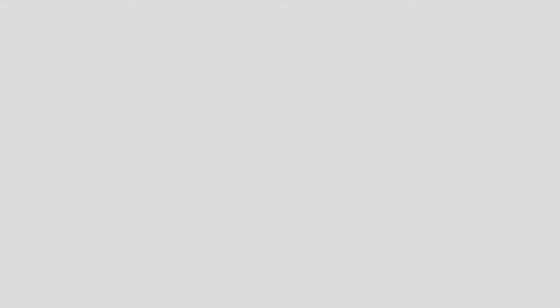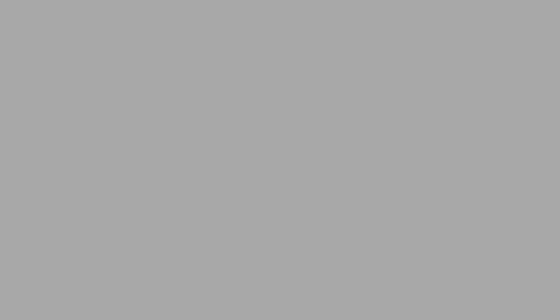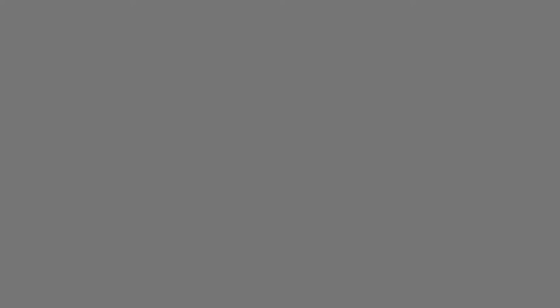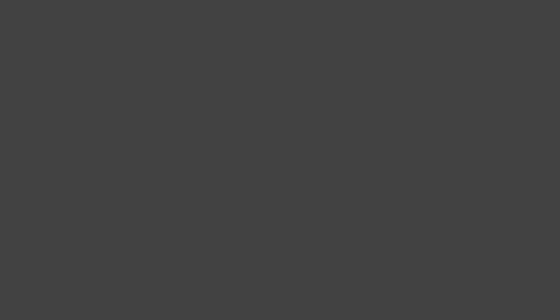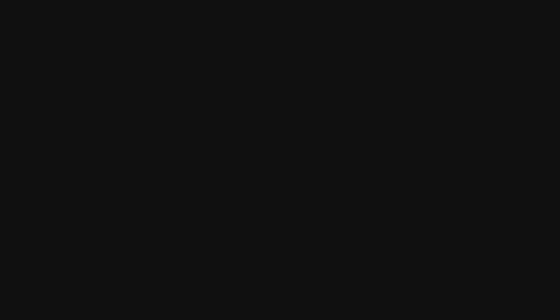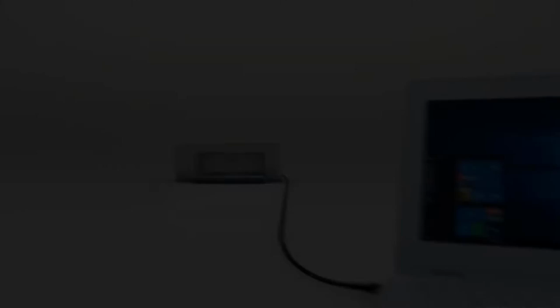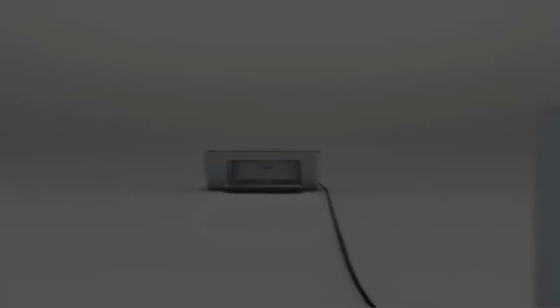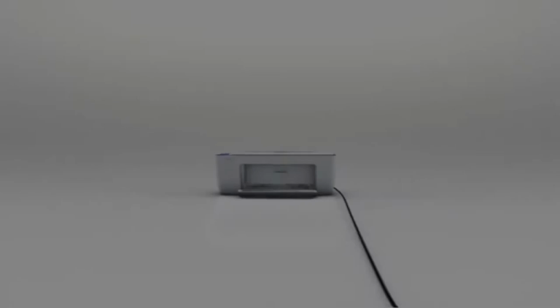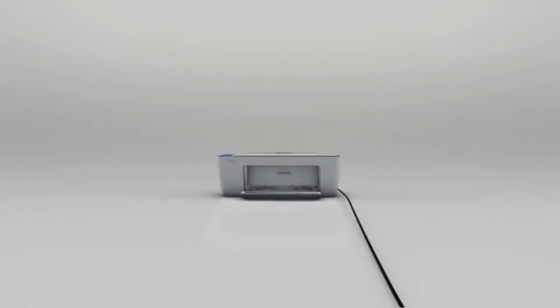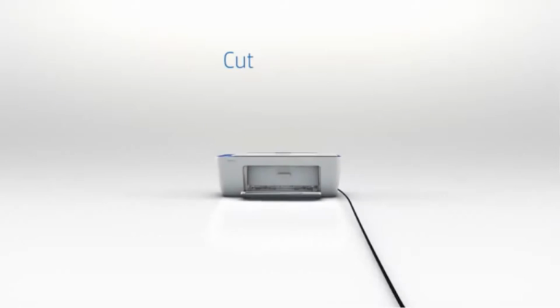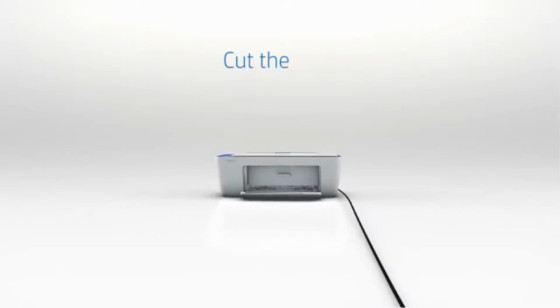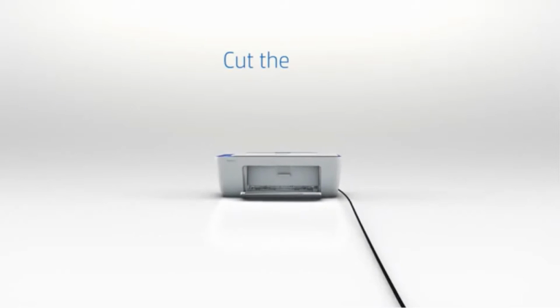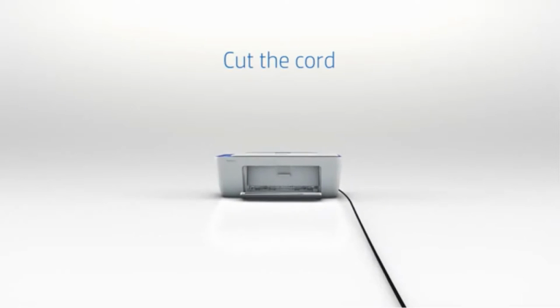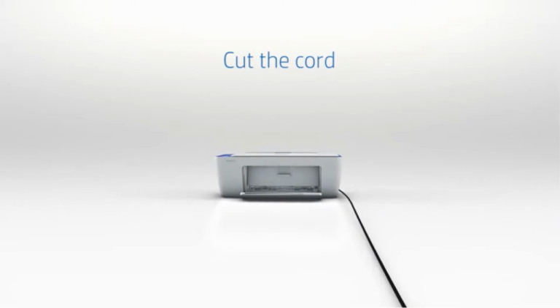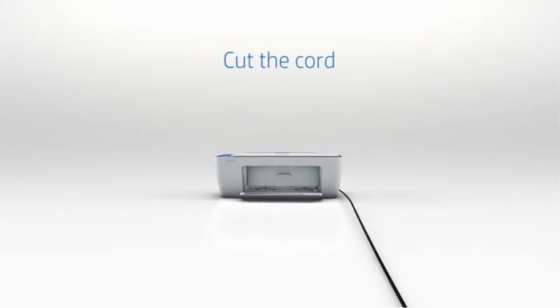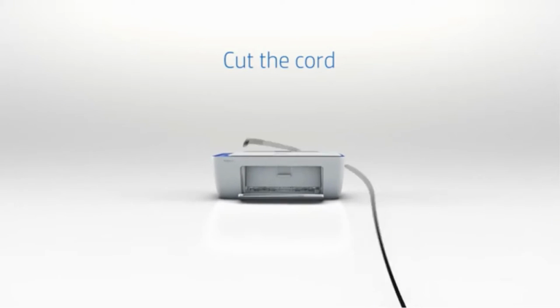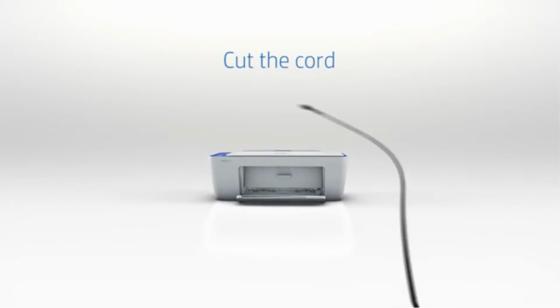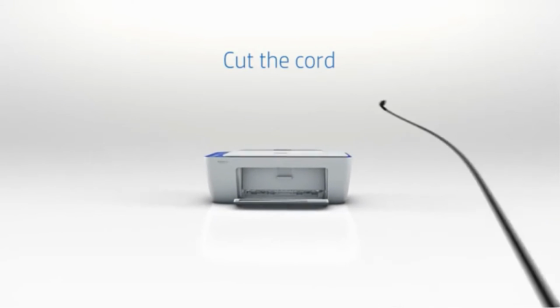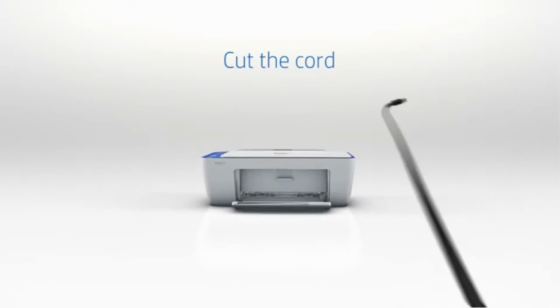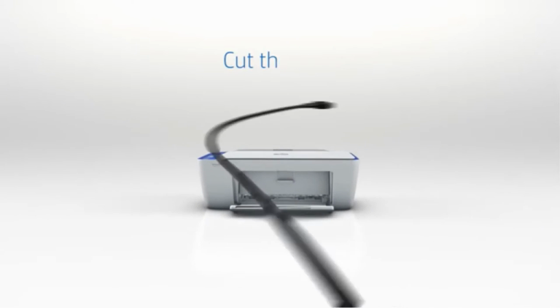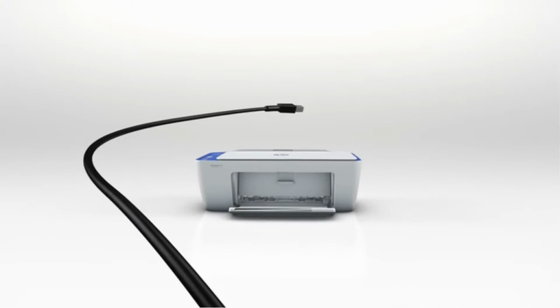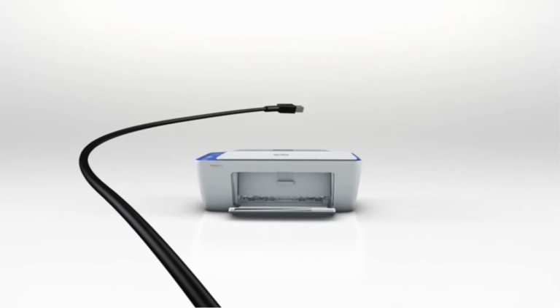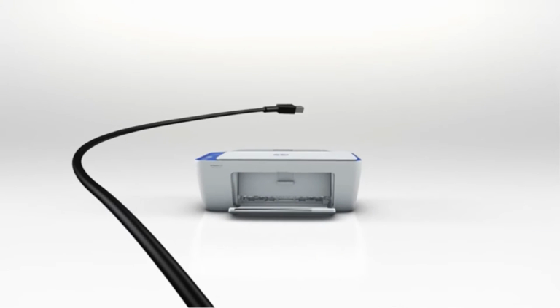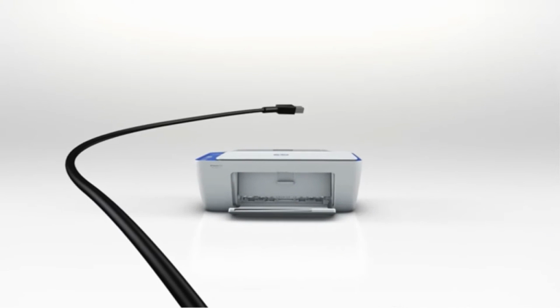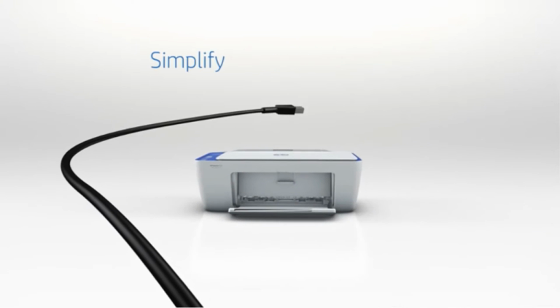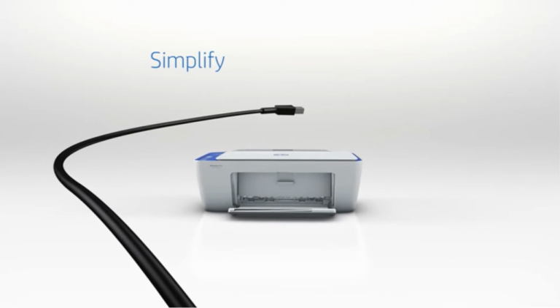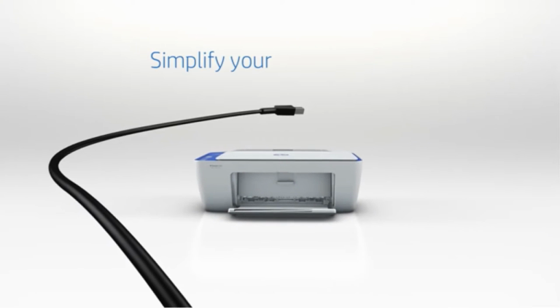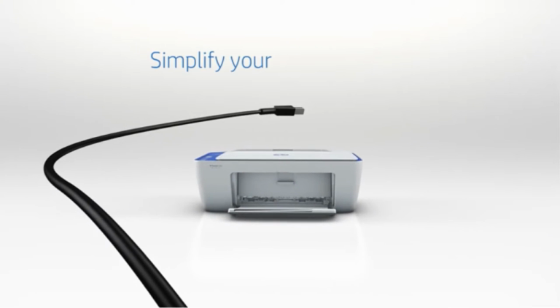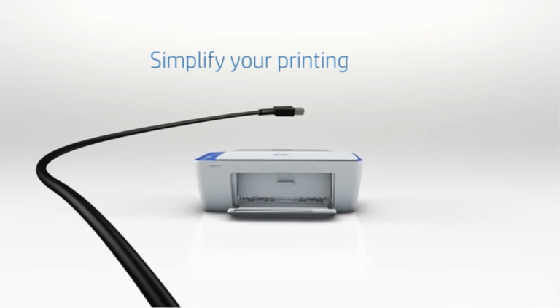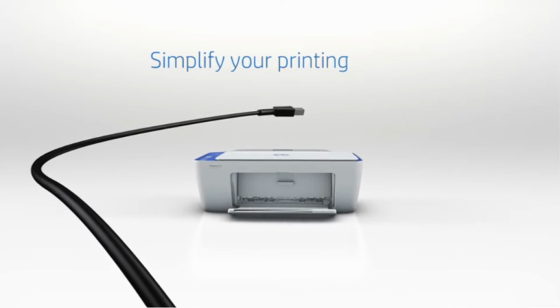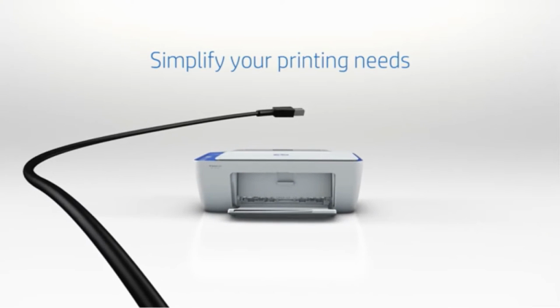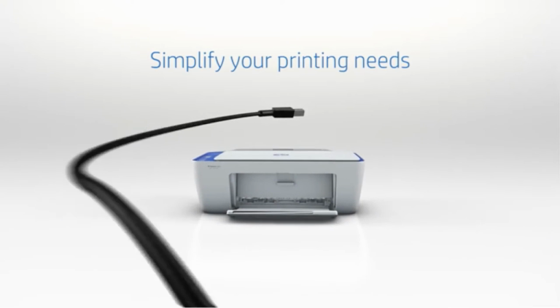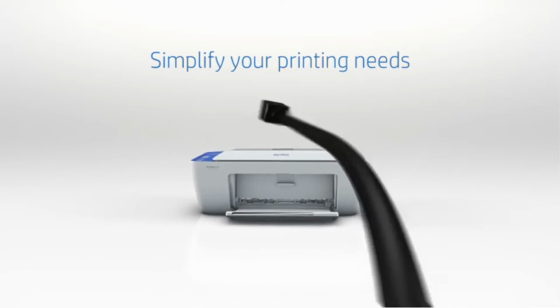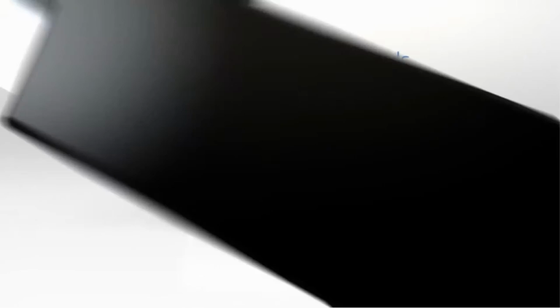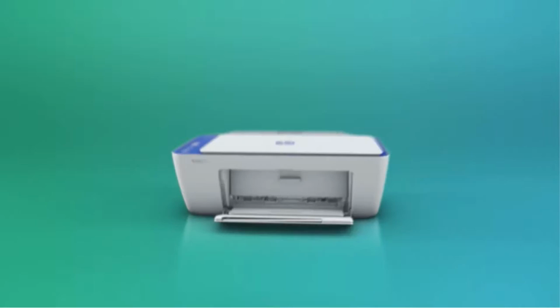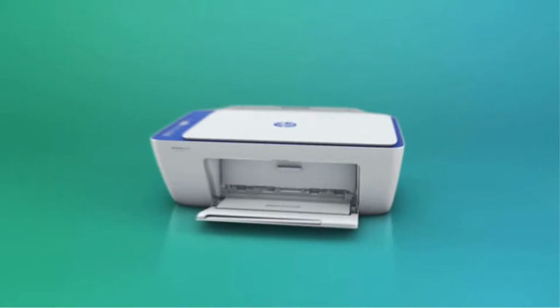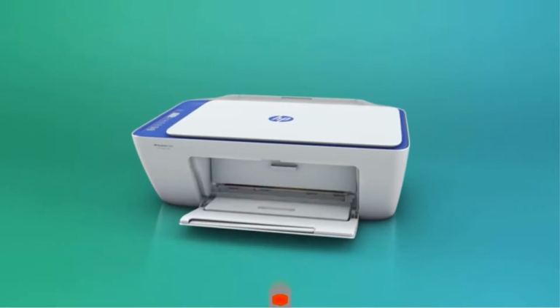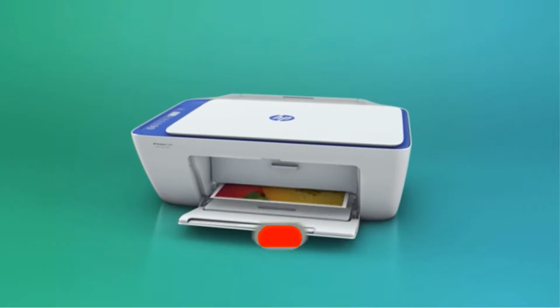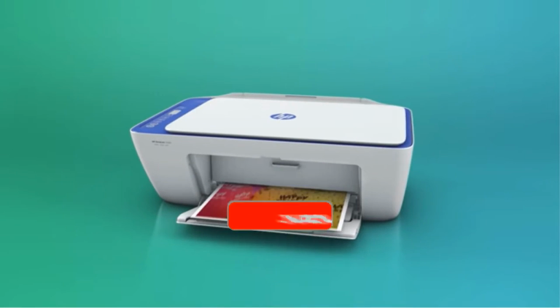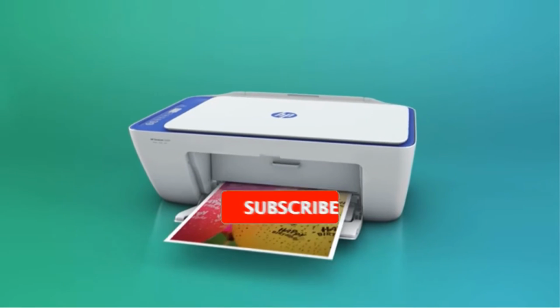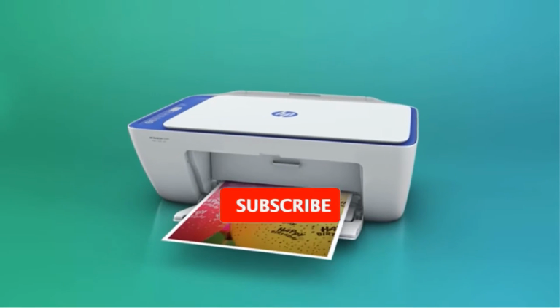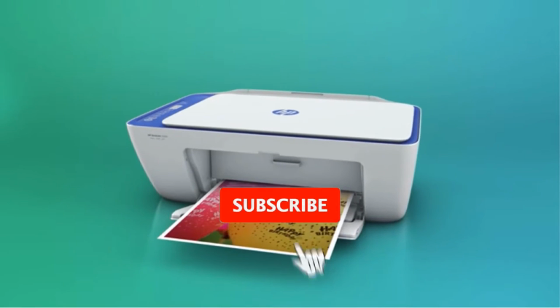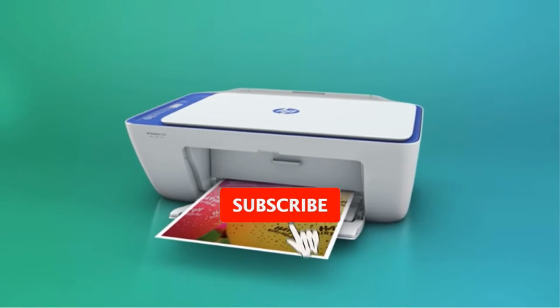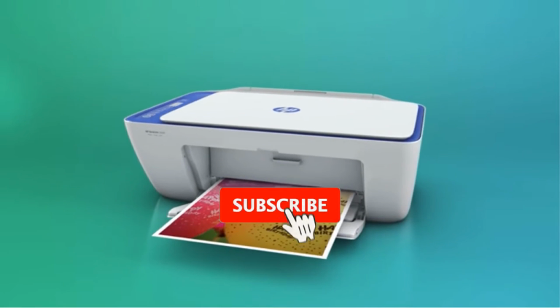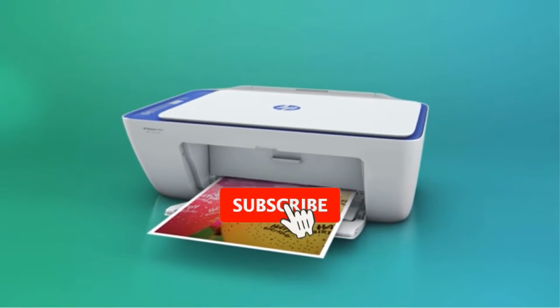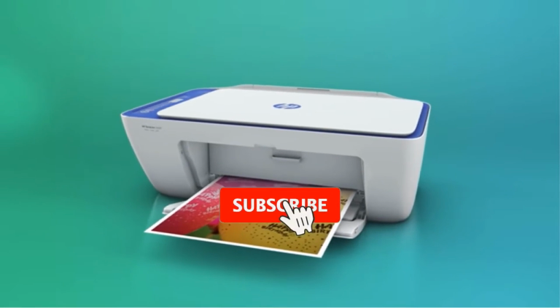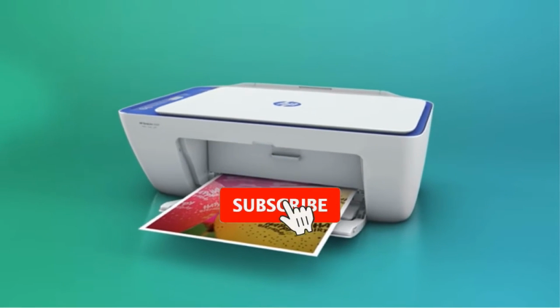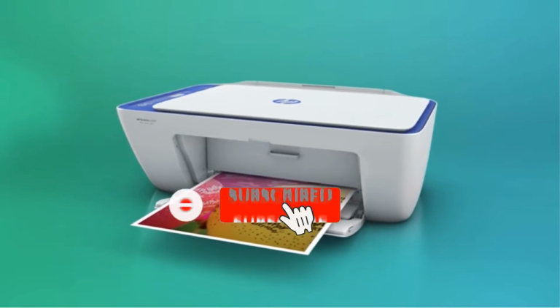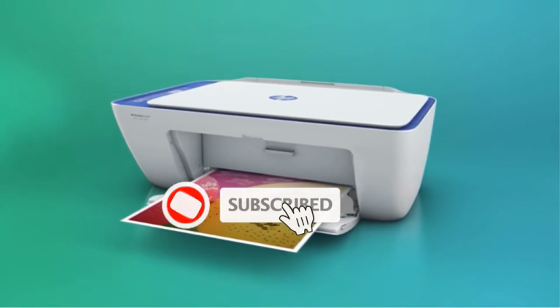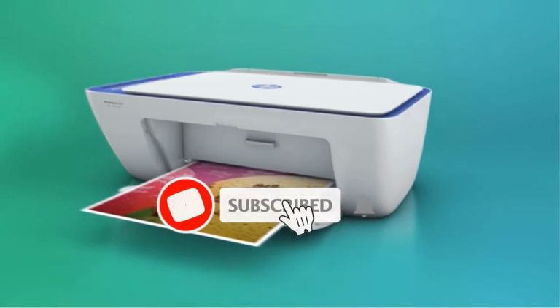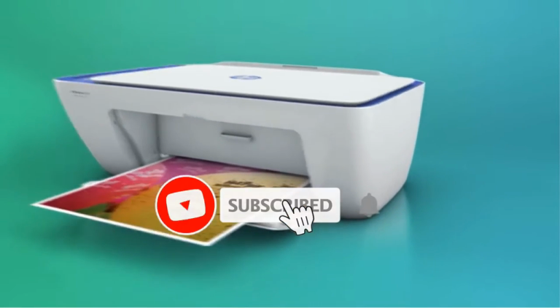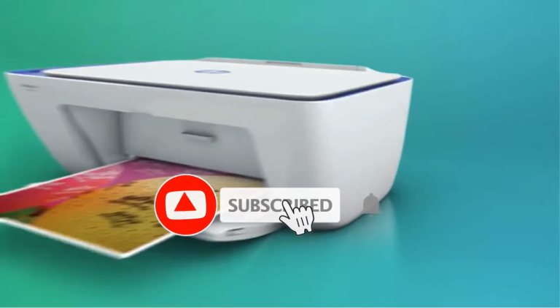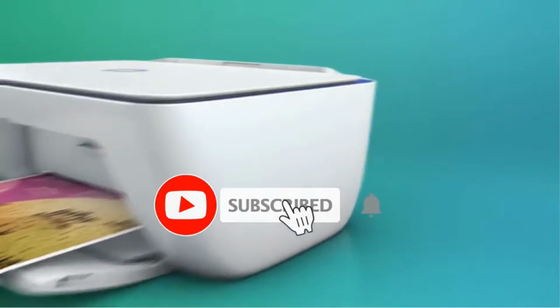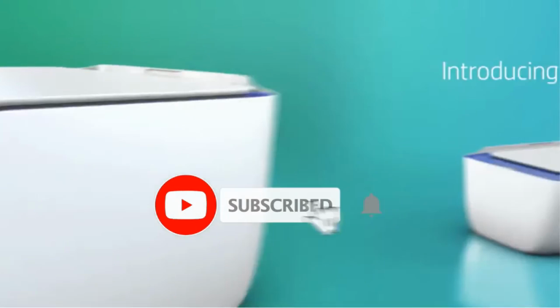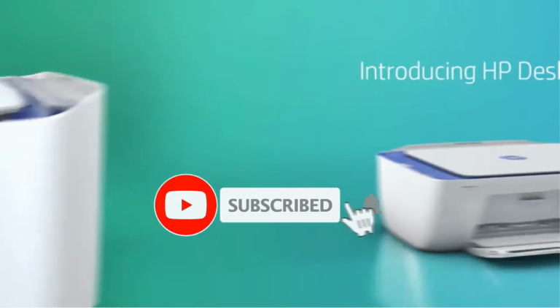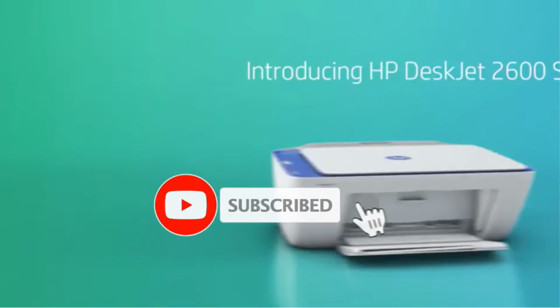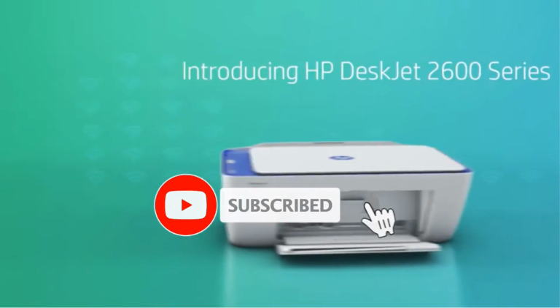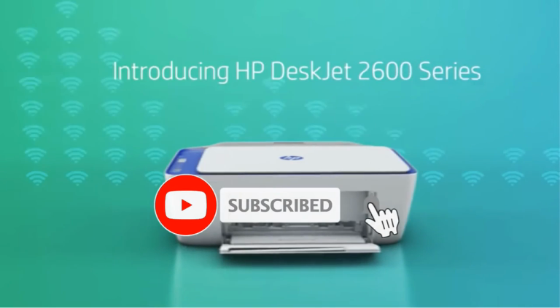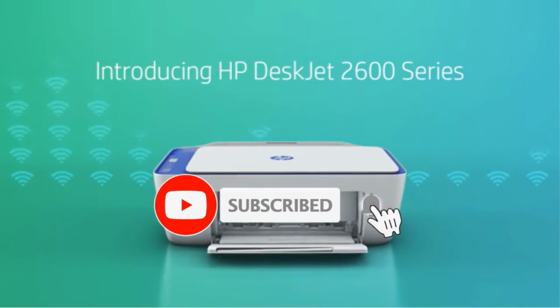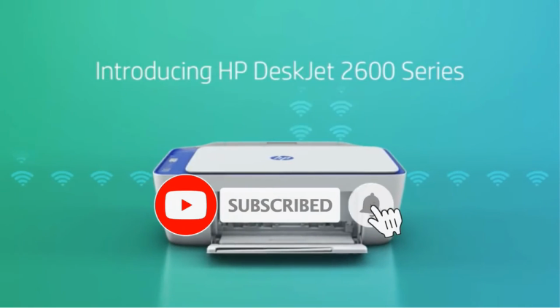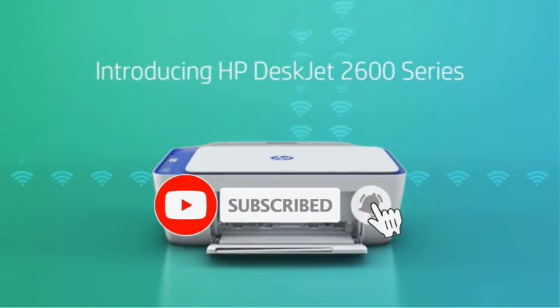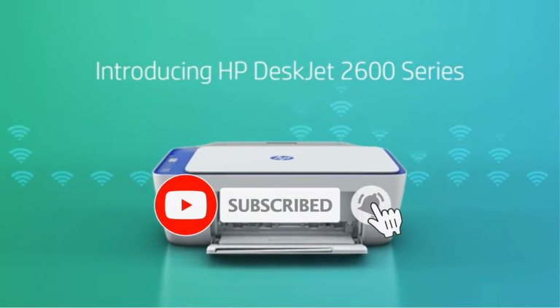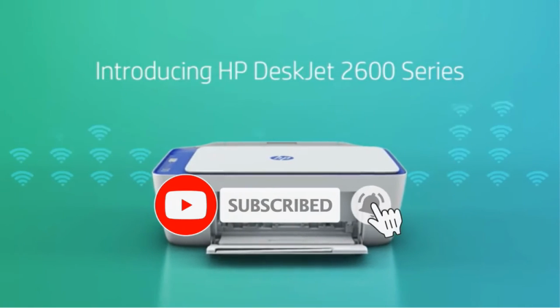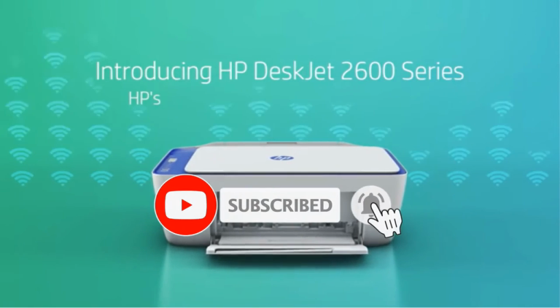Are you looking for the best printer for teachers? In this video, we will look at some of the best printers for teachers on the market.